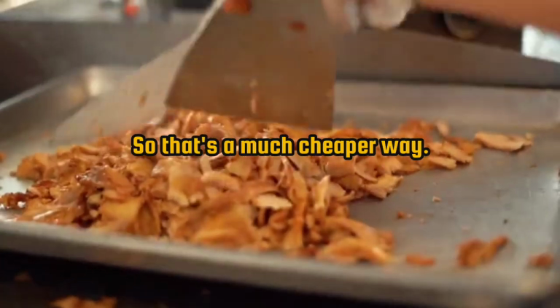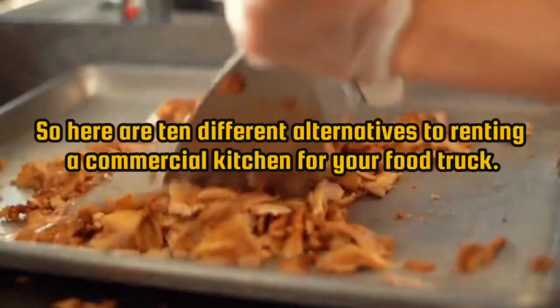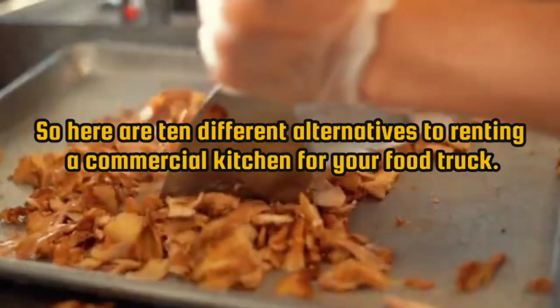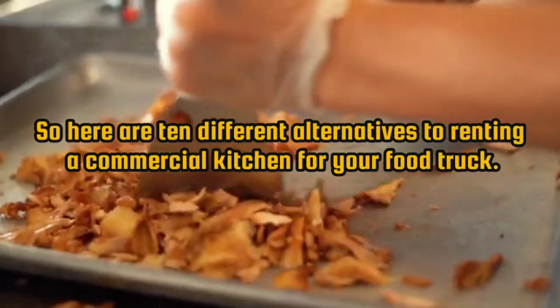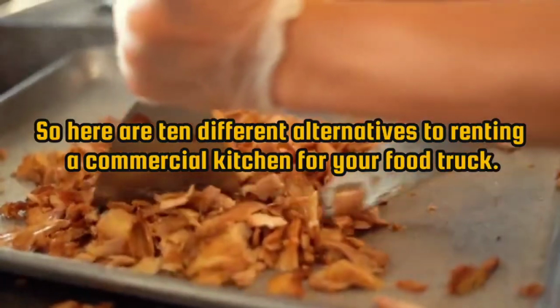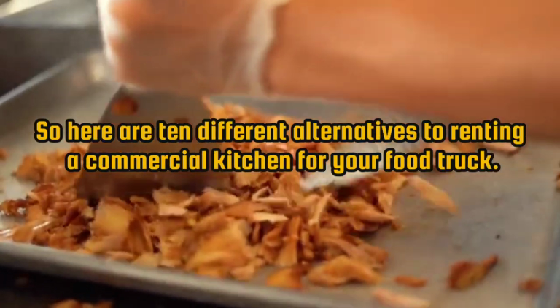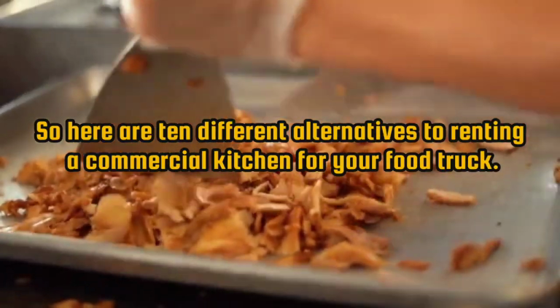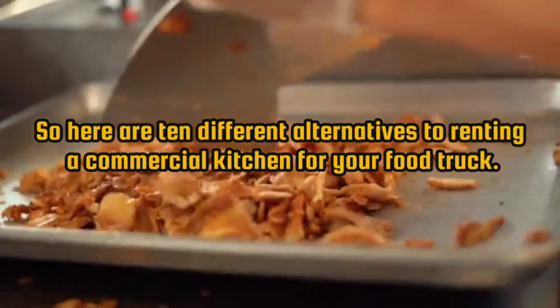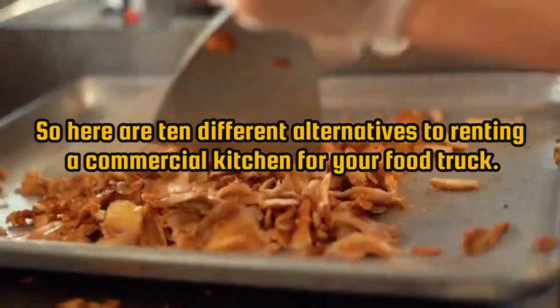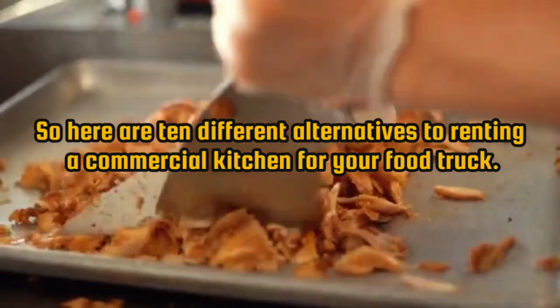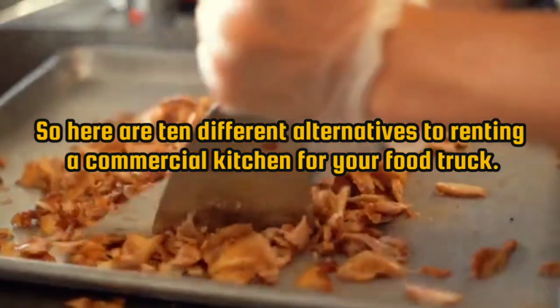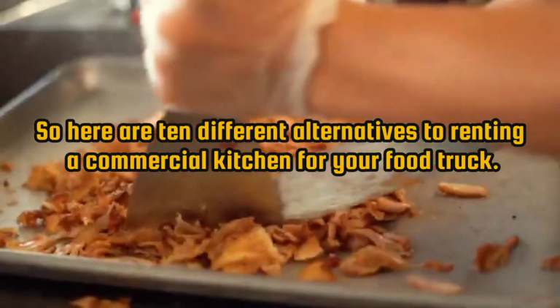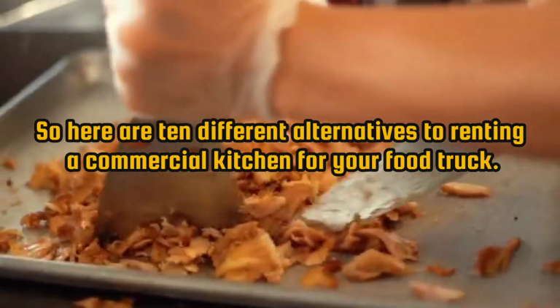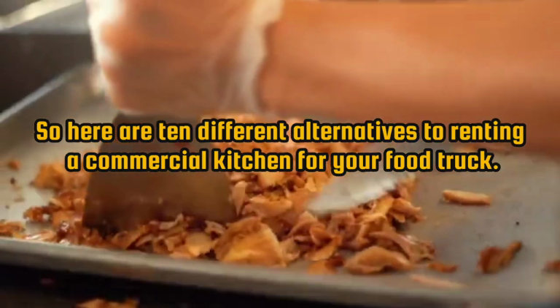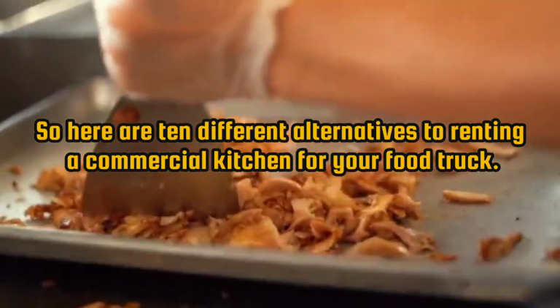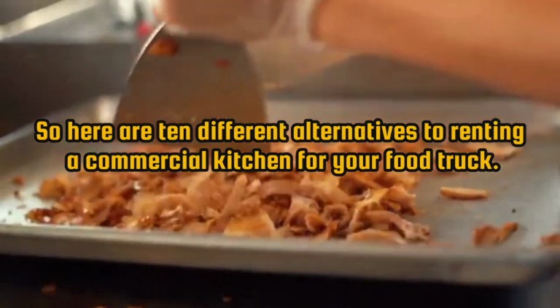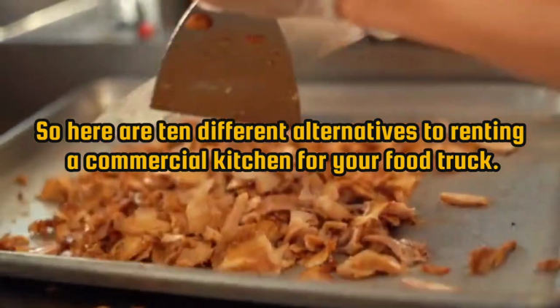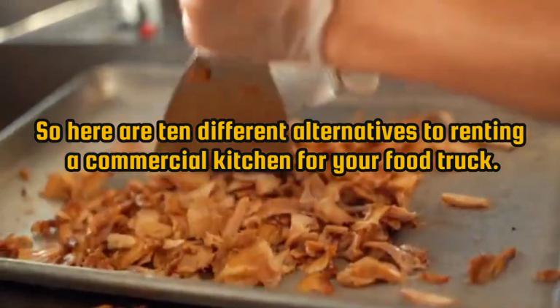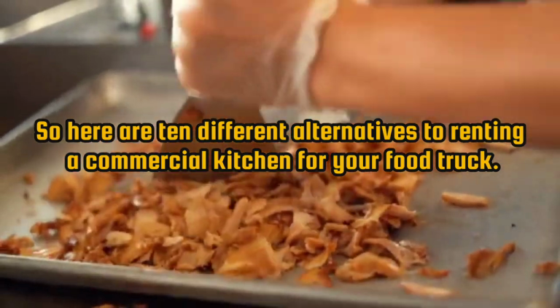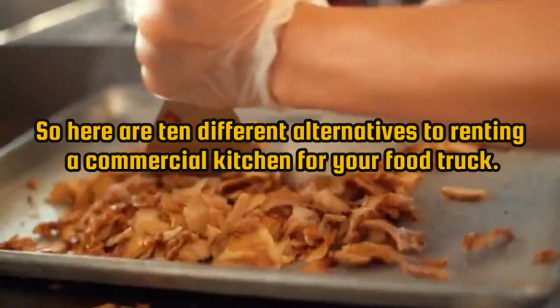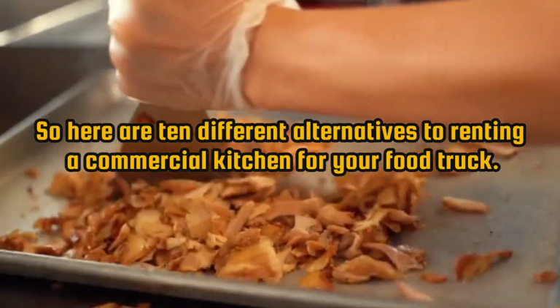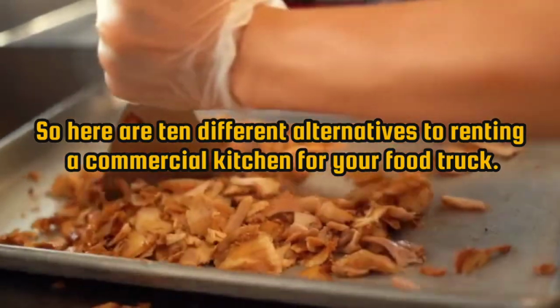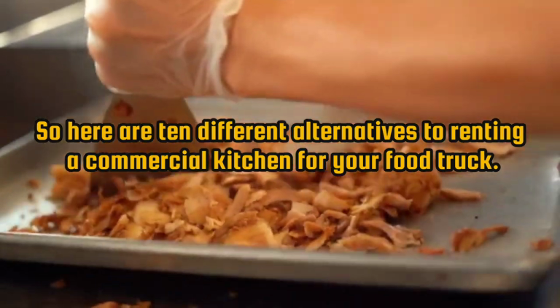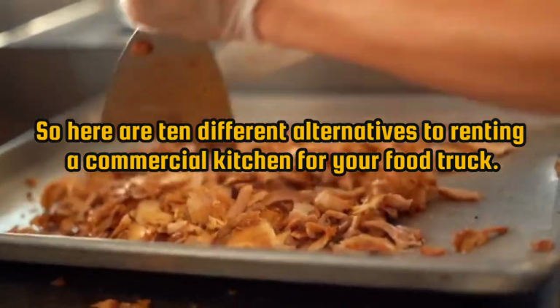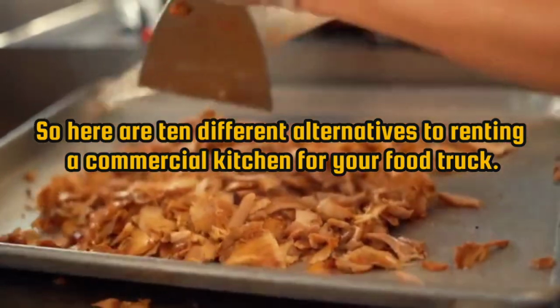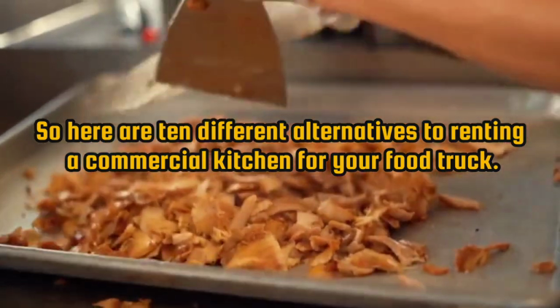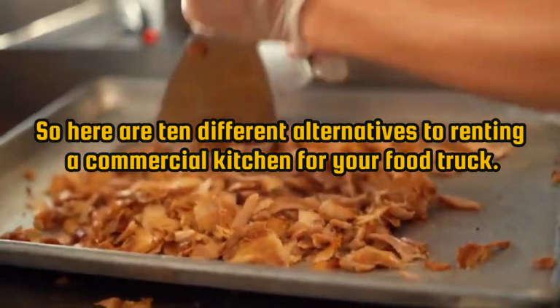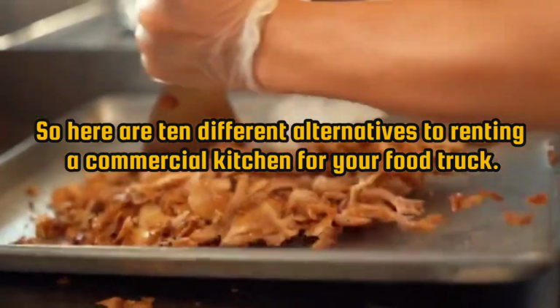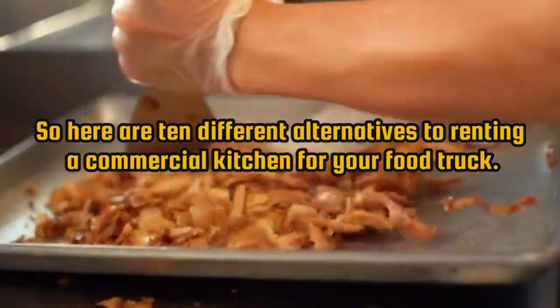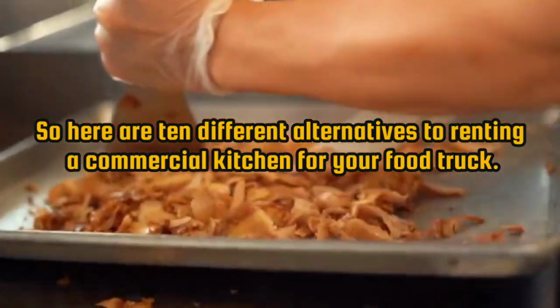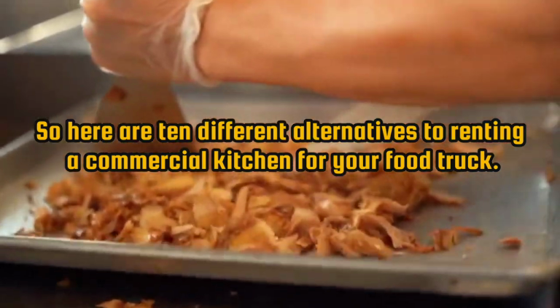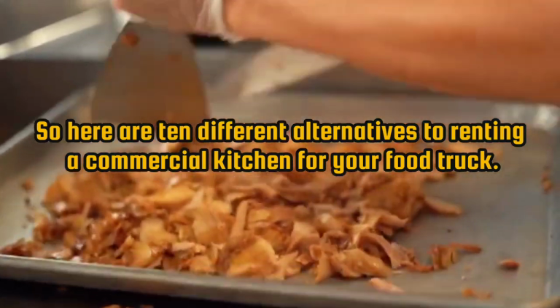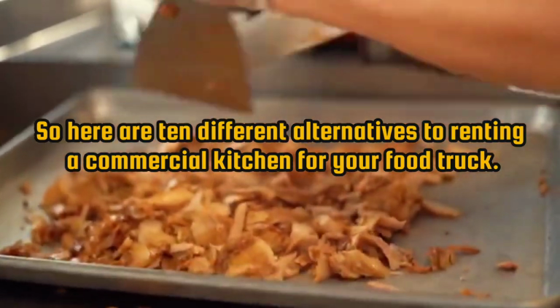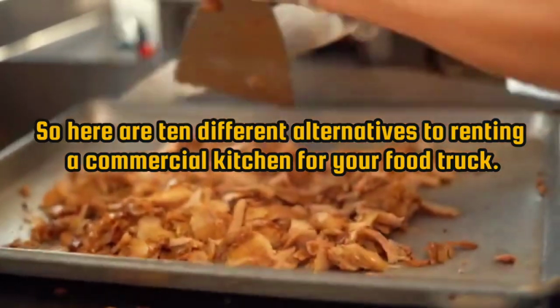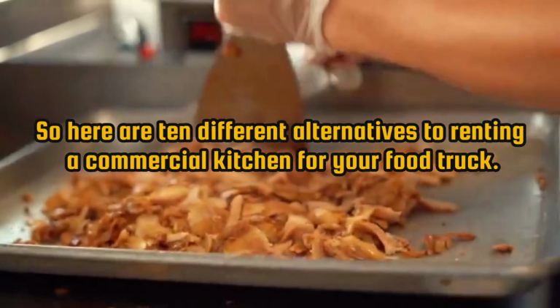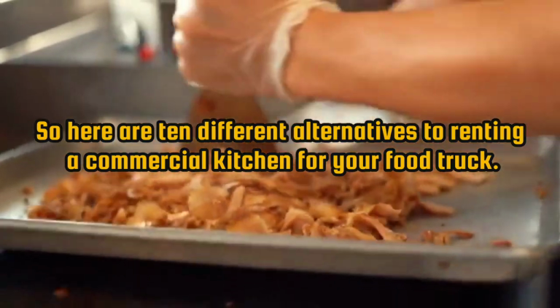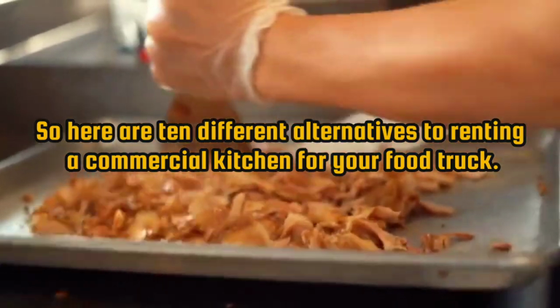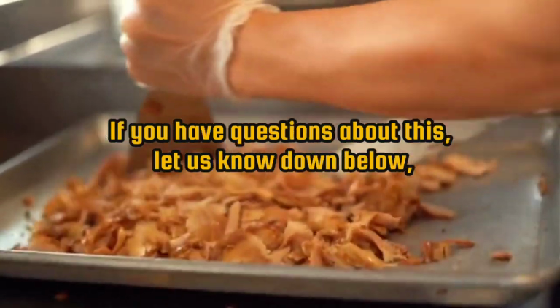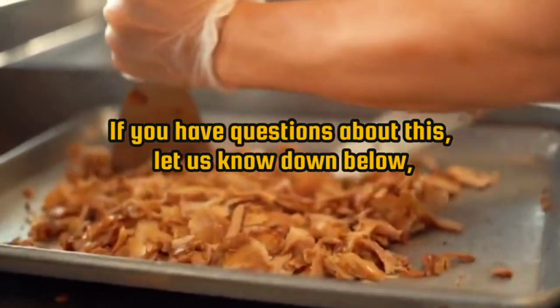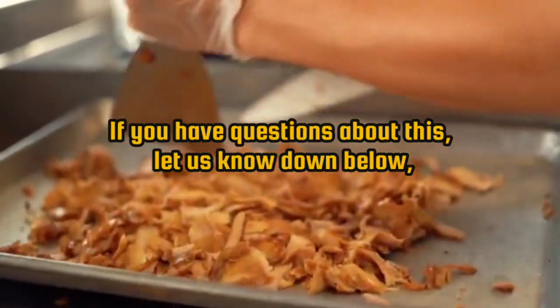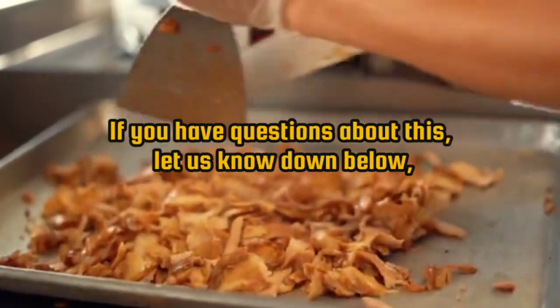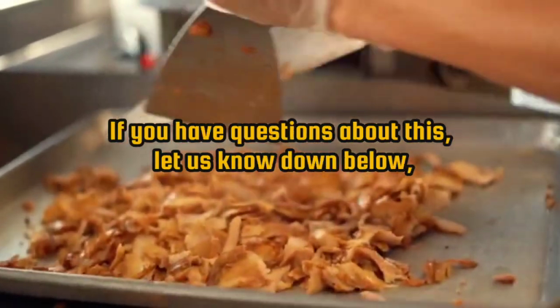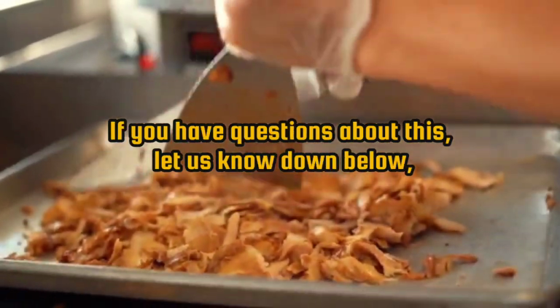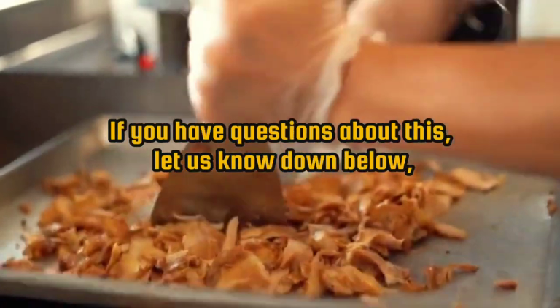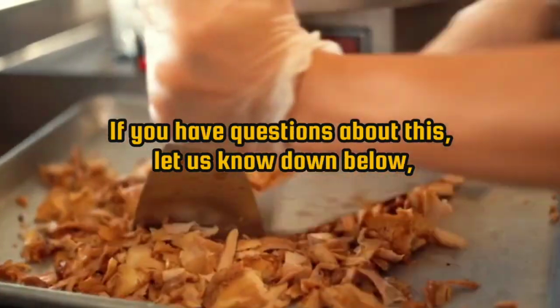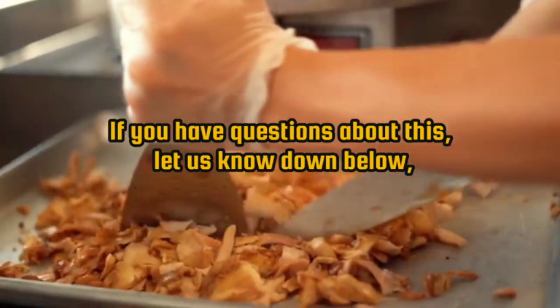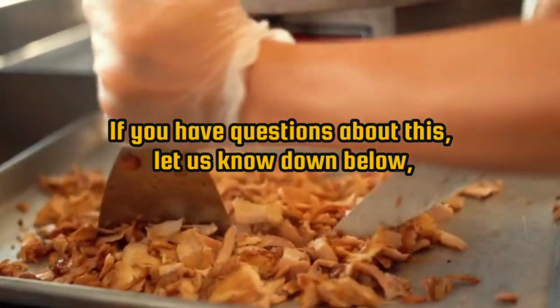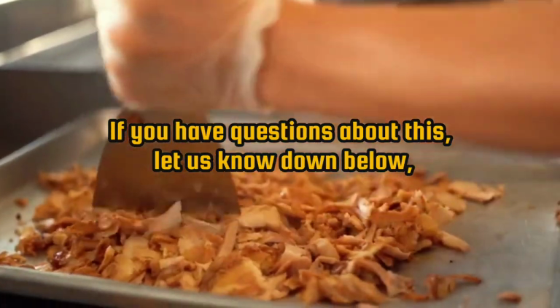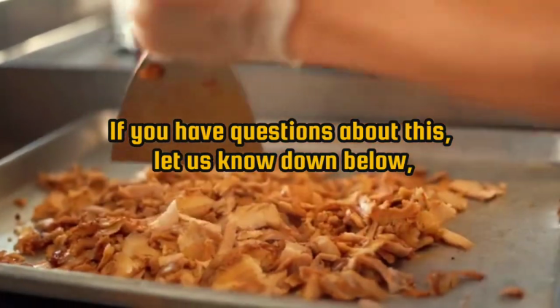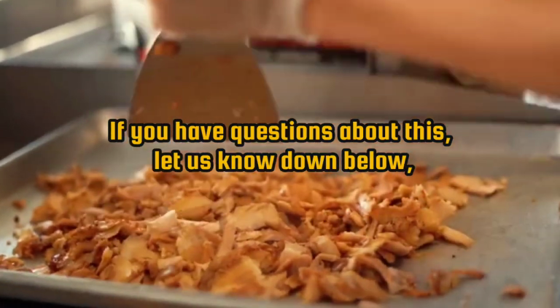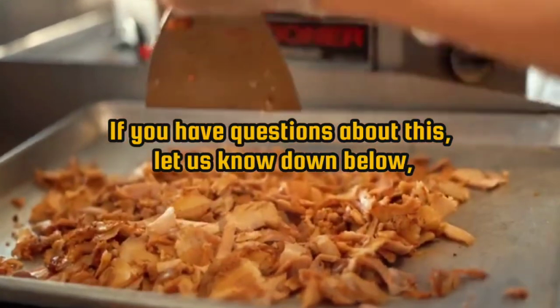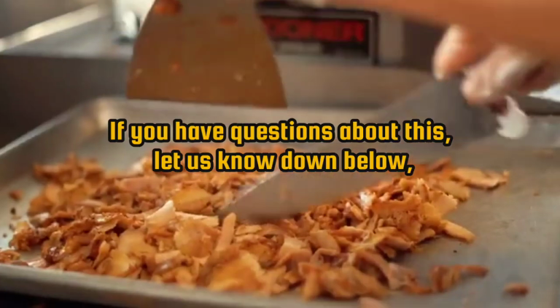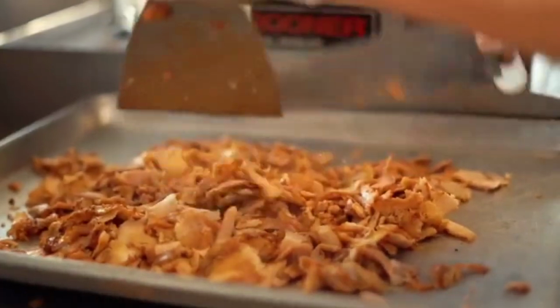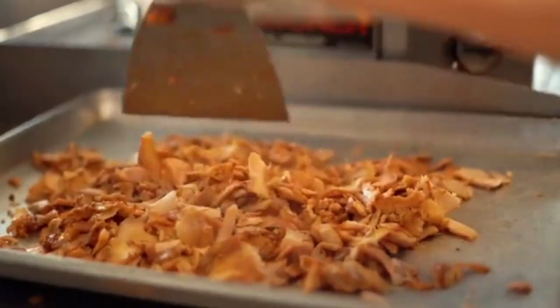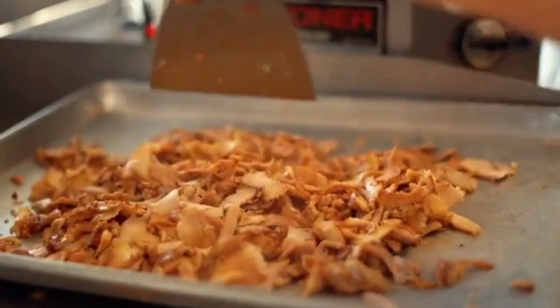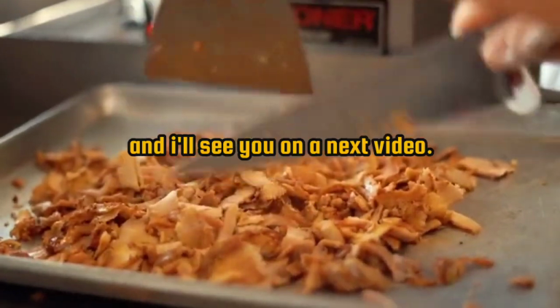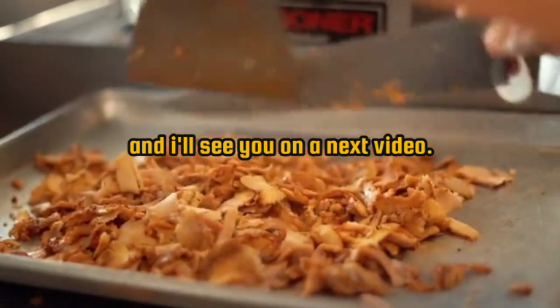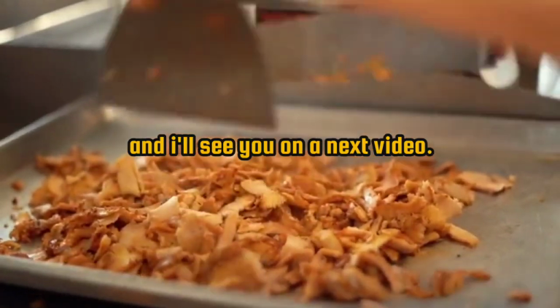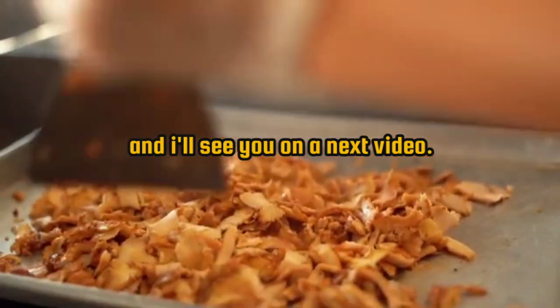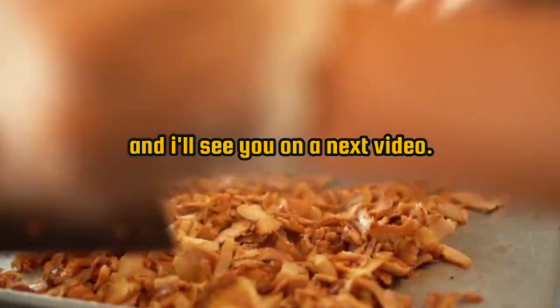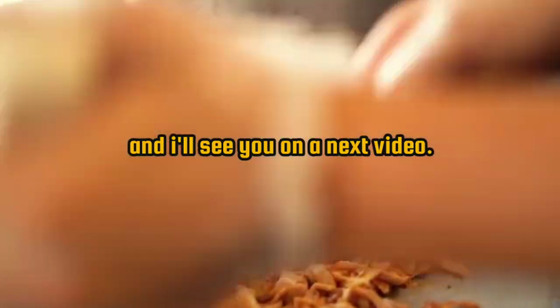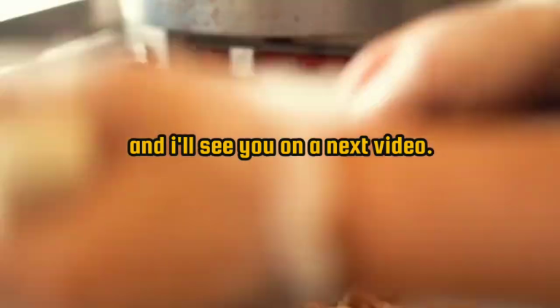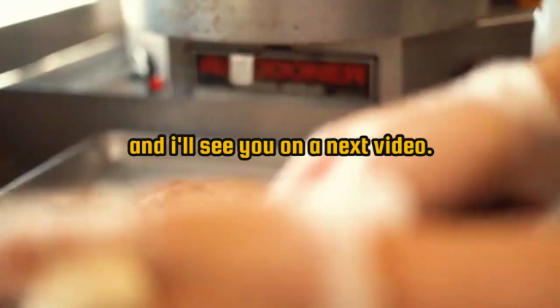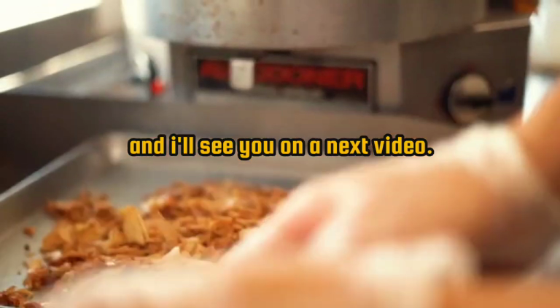So here are 10 different alternatives to renting a commercial kitchen for your food truck. If you have questions about this, let us know down below, and I'll see you in the next video.